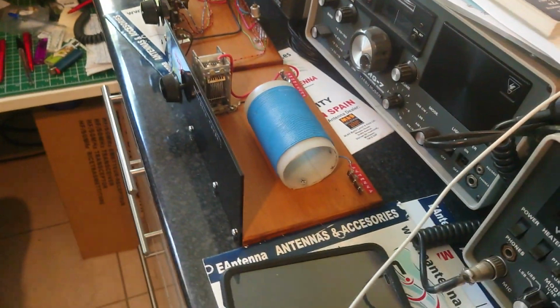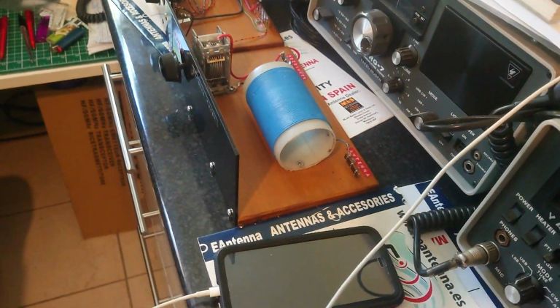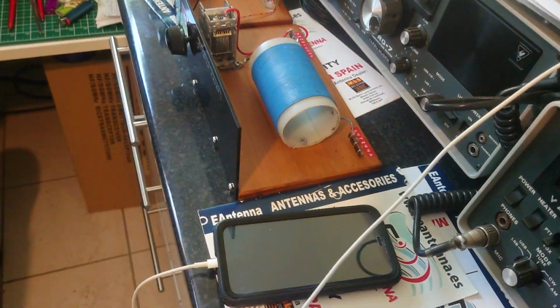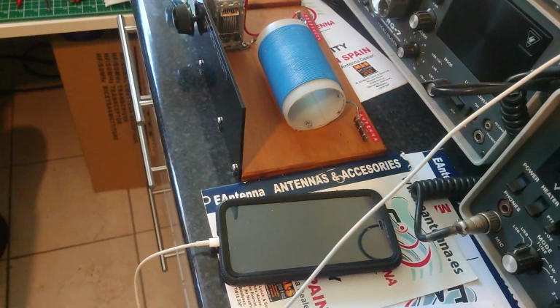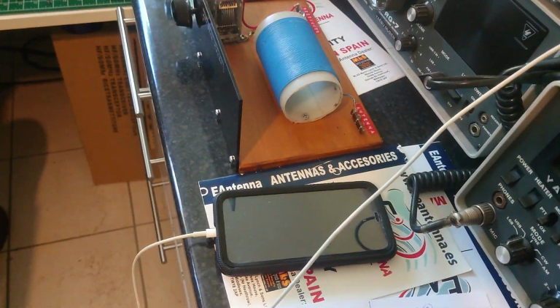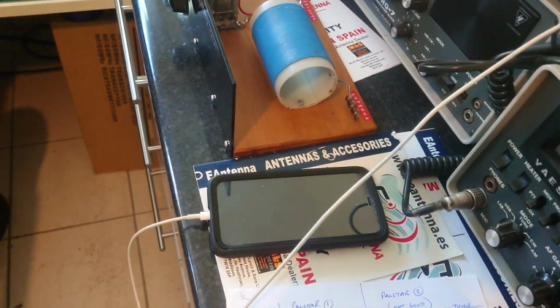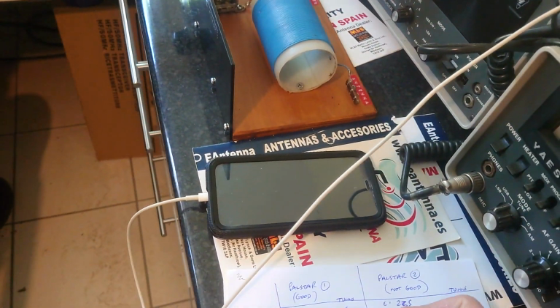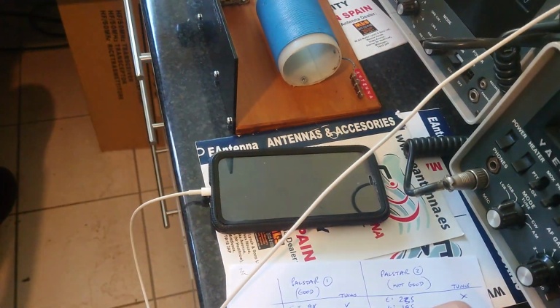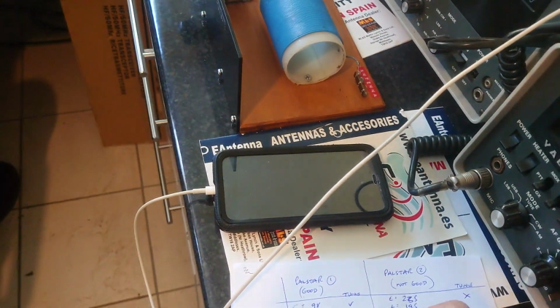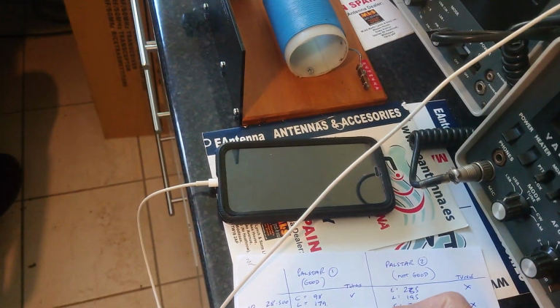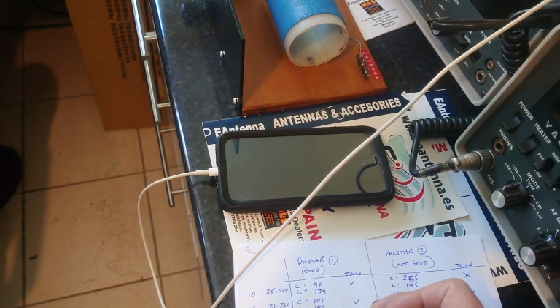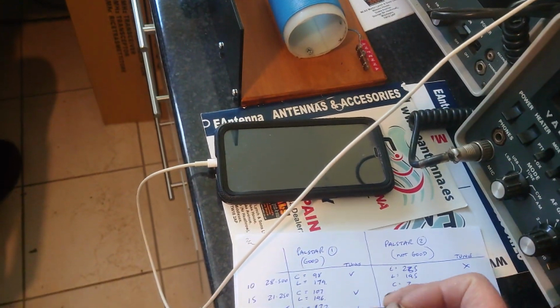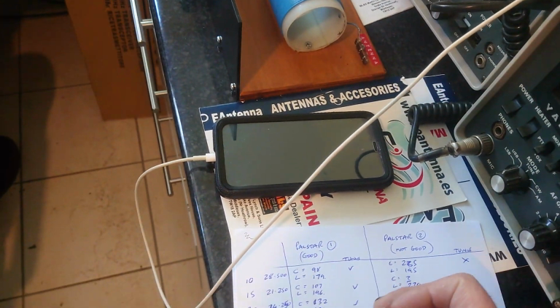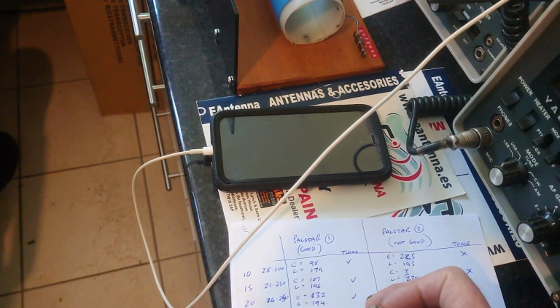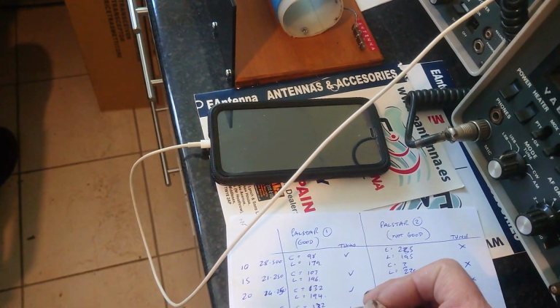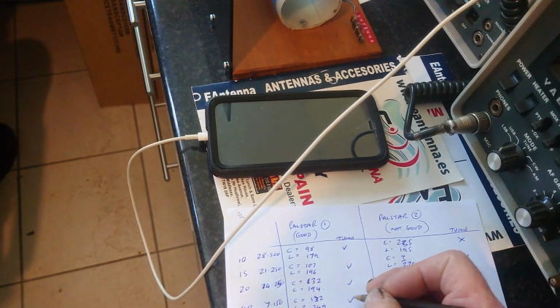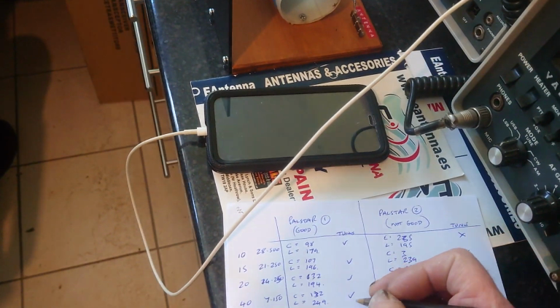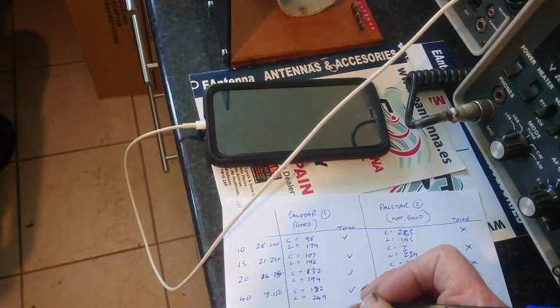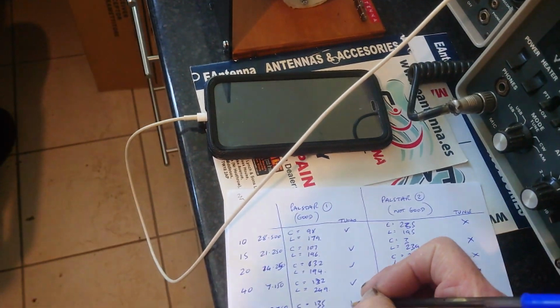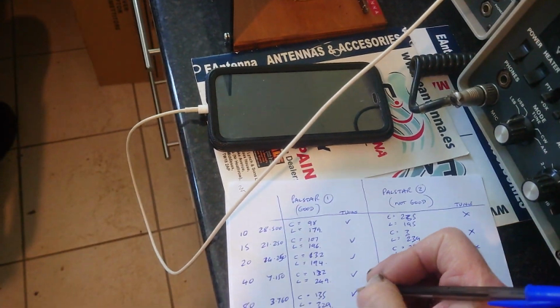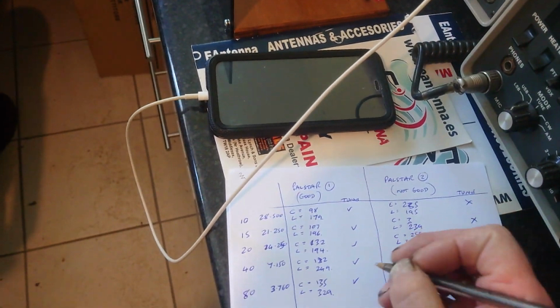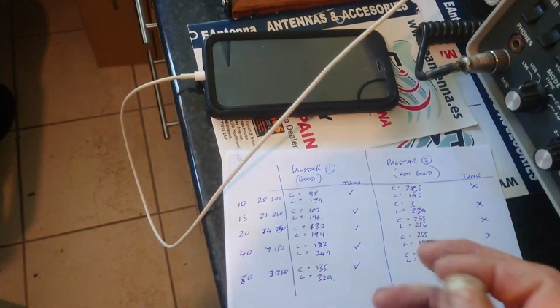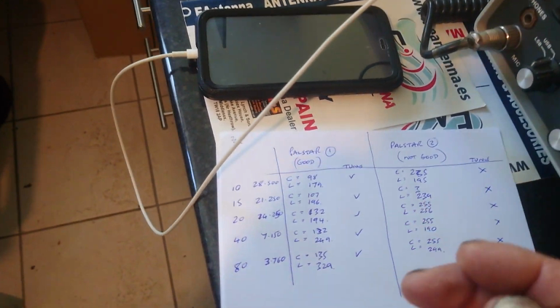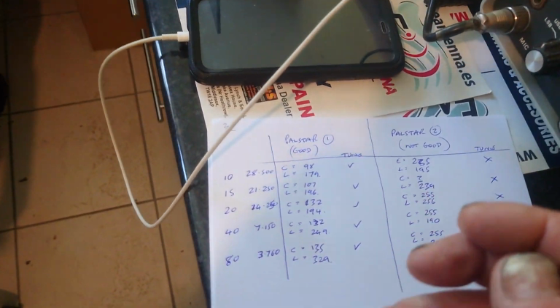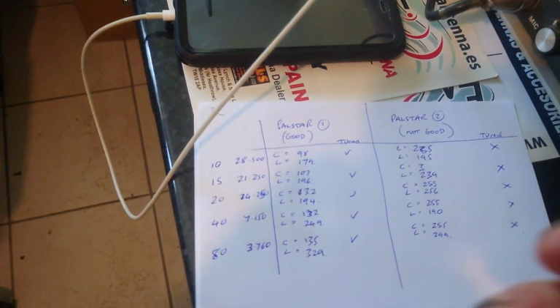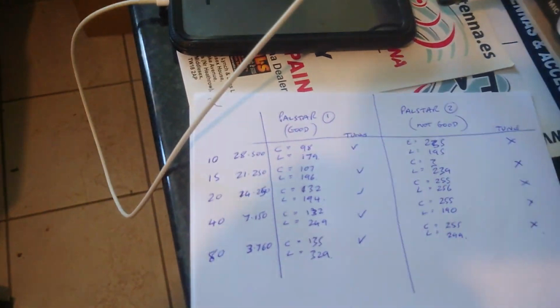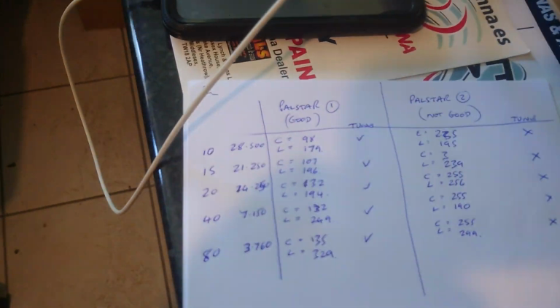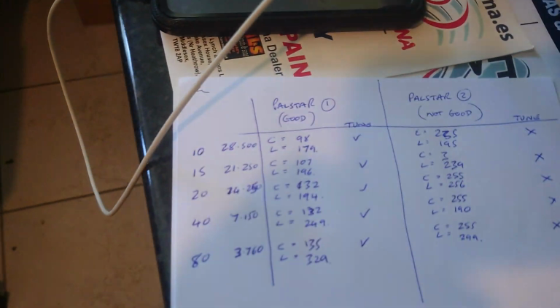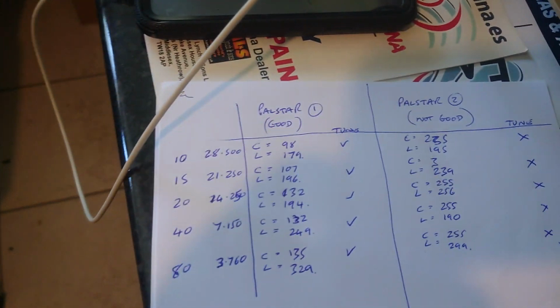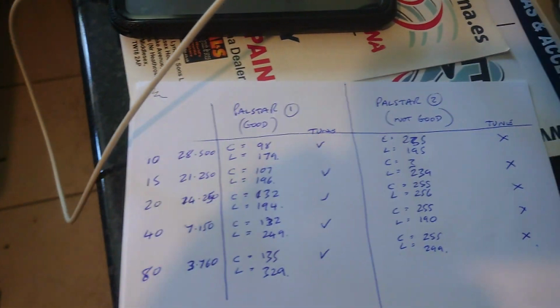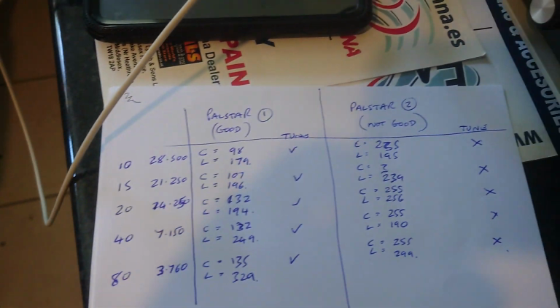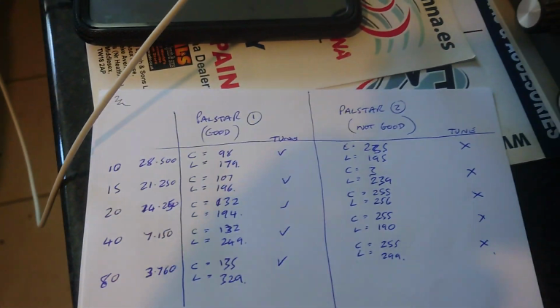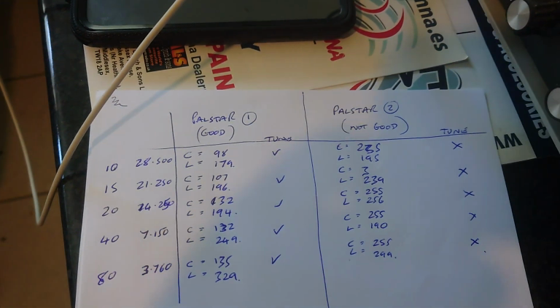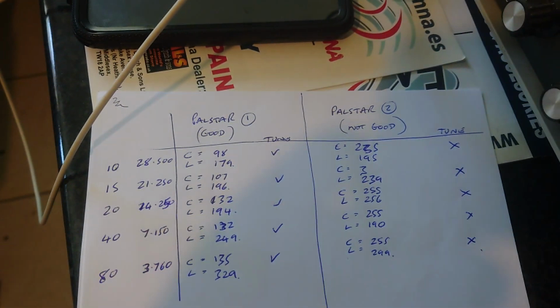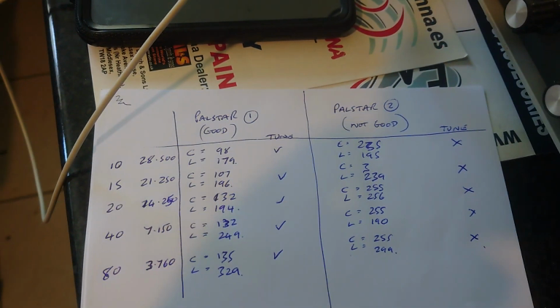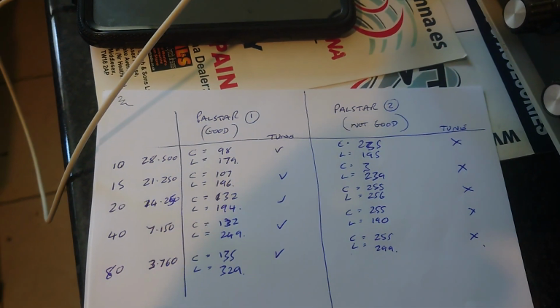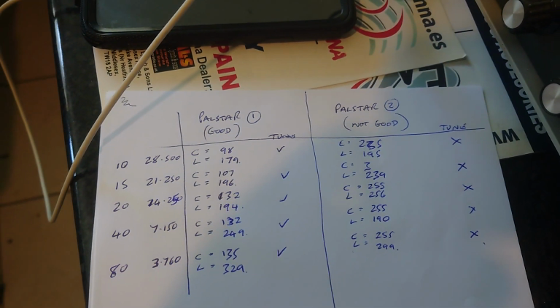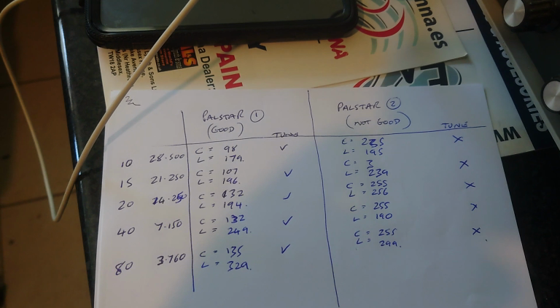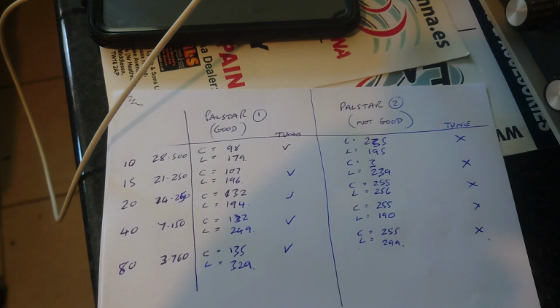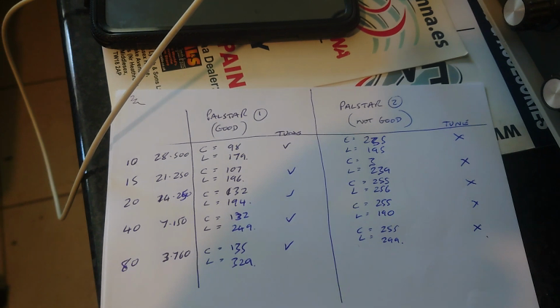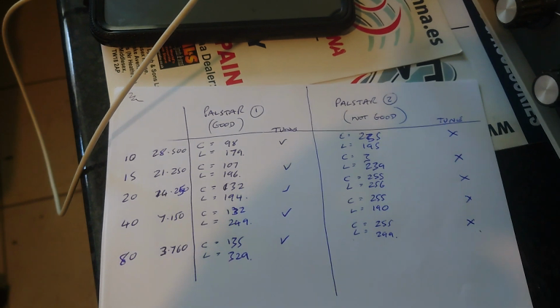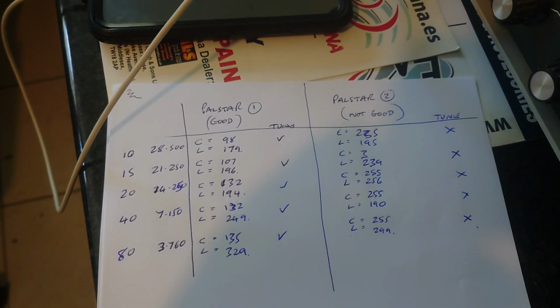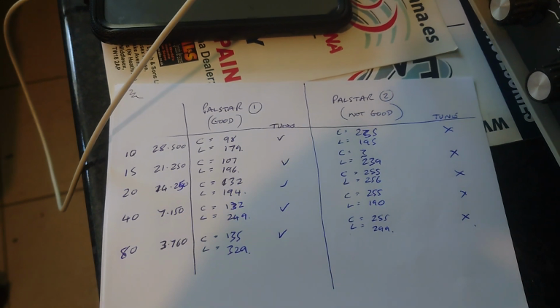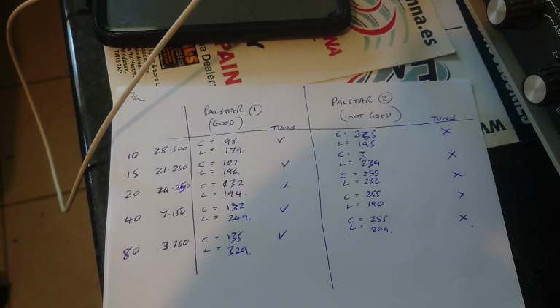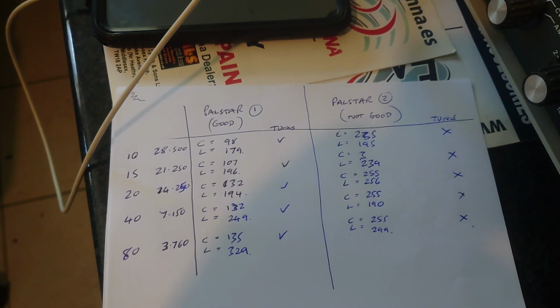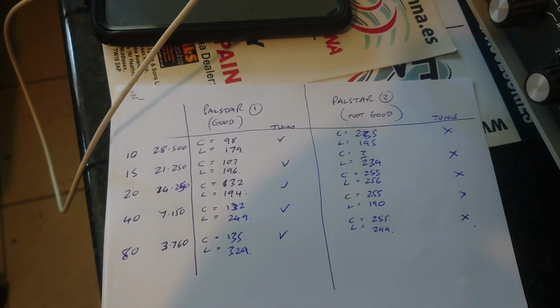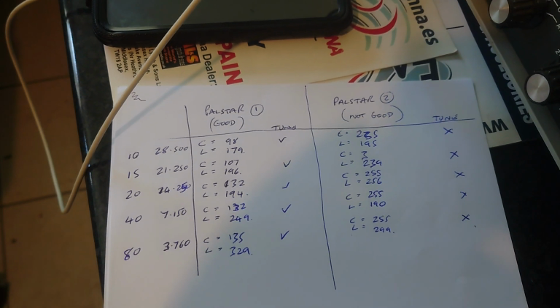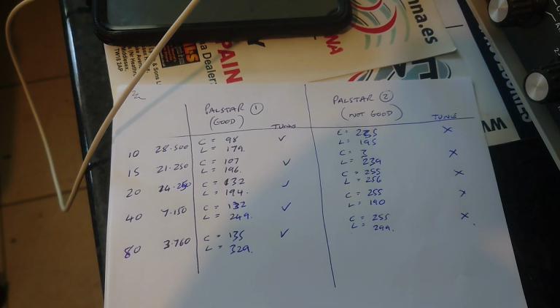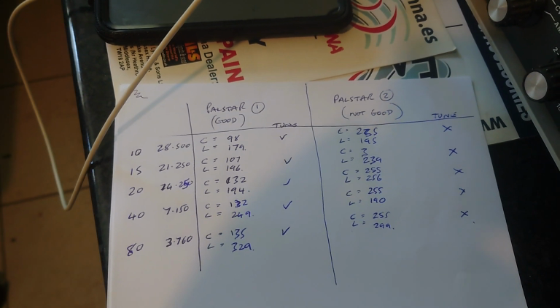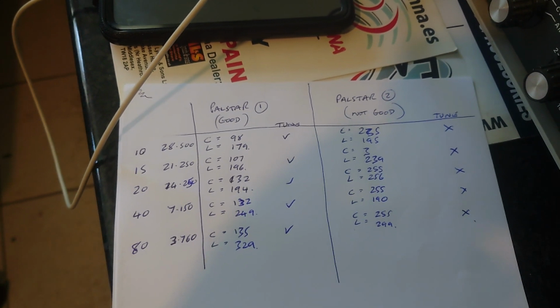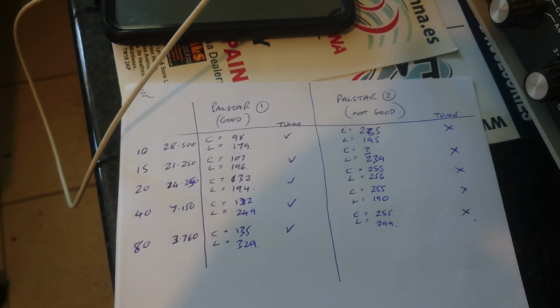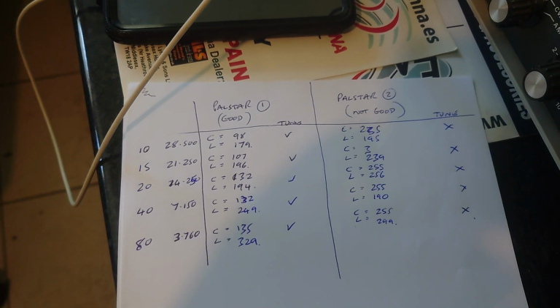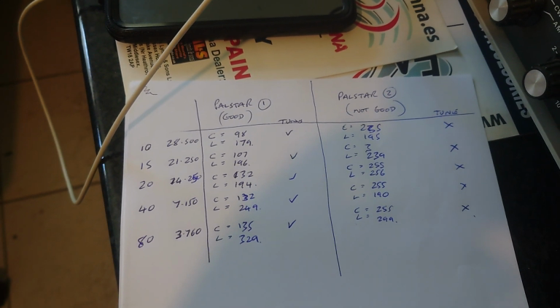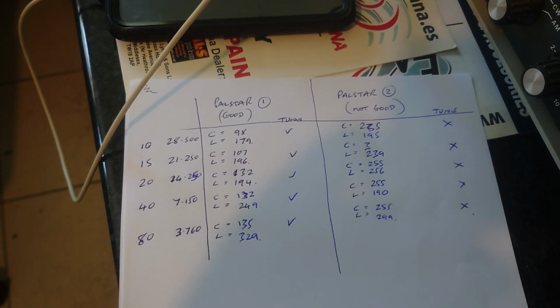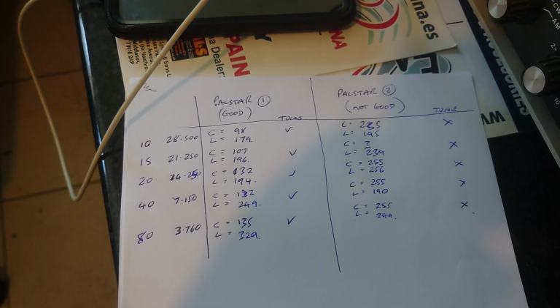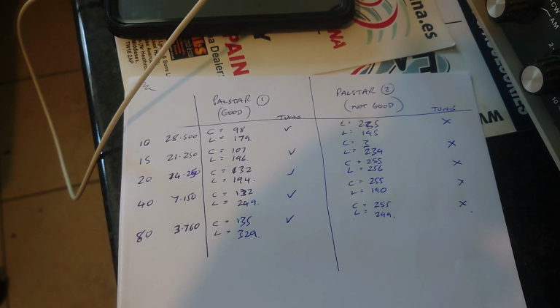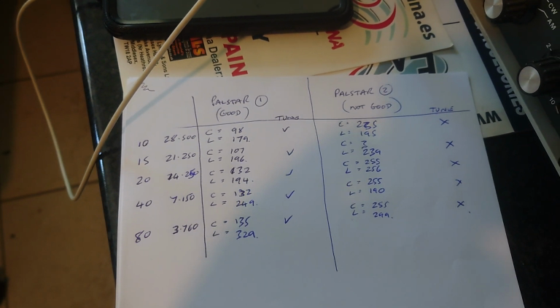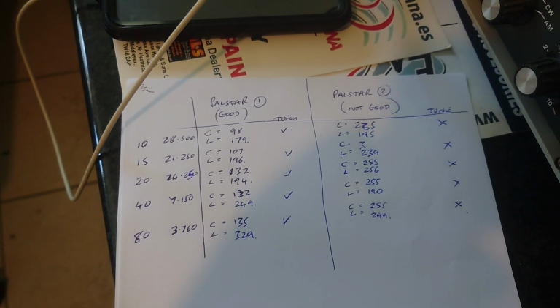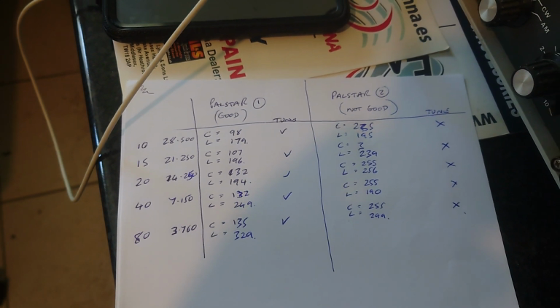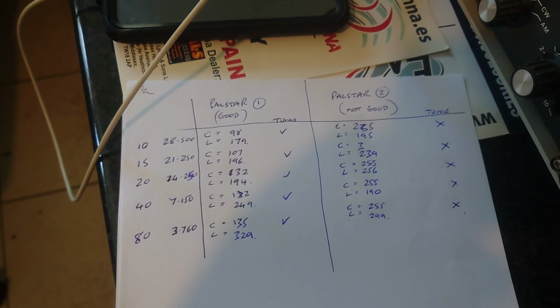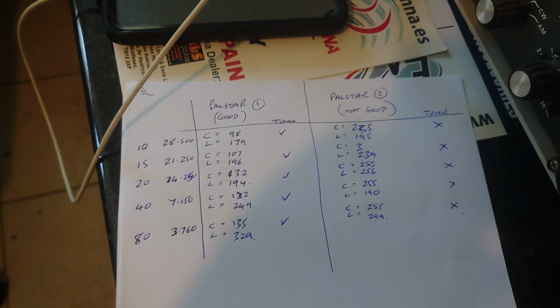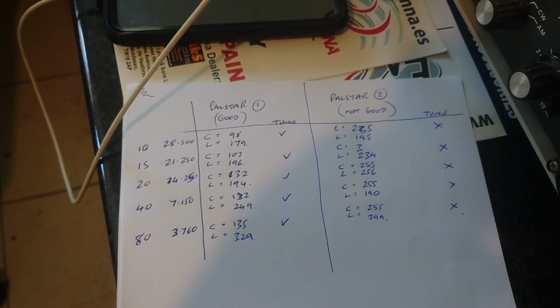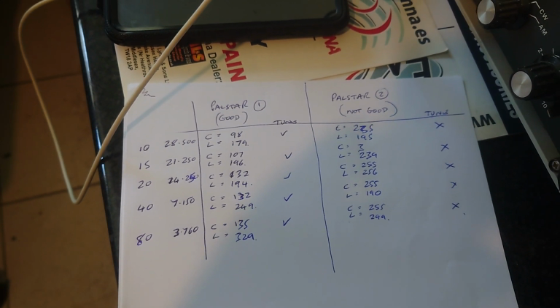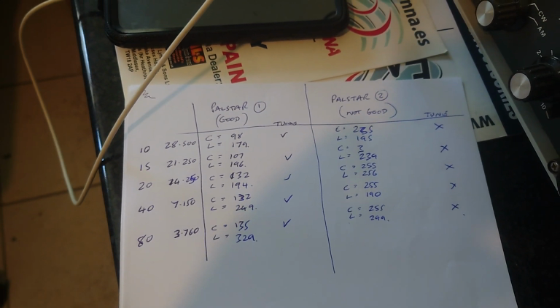Okay, well I think that's the test. We had a tune on everything on the known working one, and zero tune on the second one. Thank you.